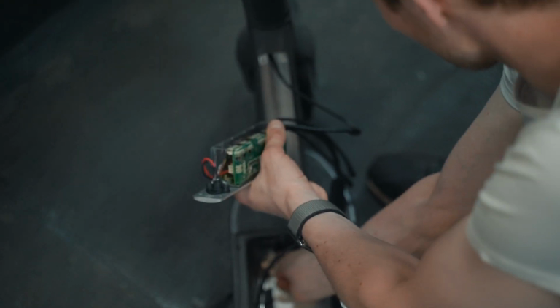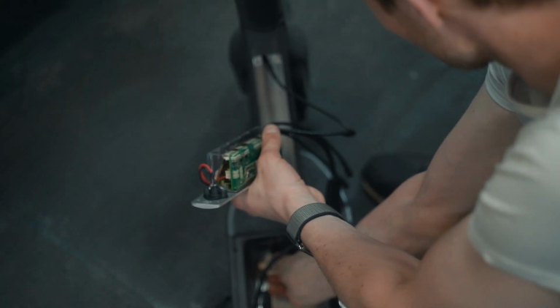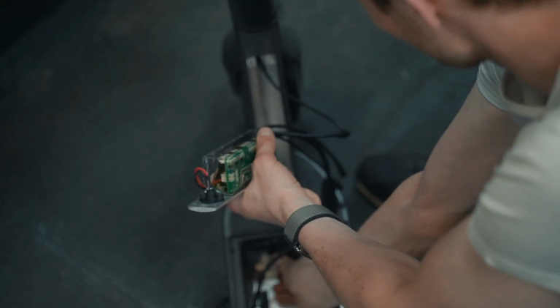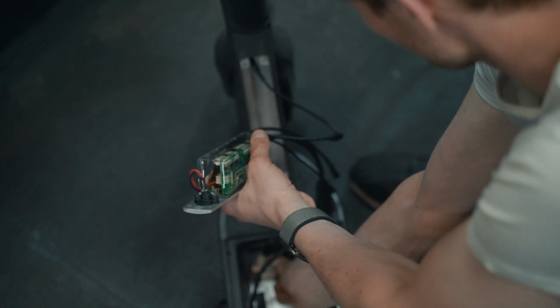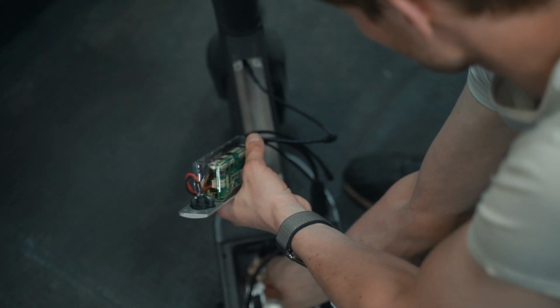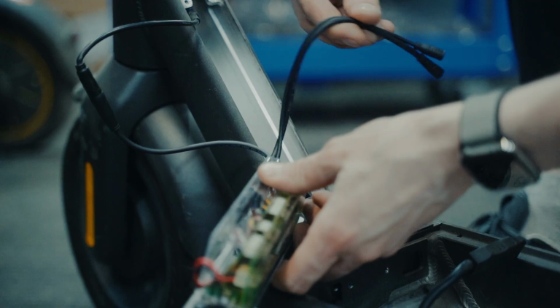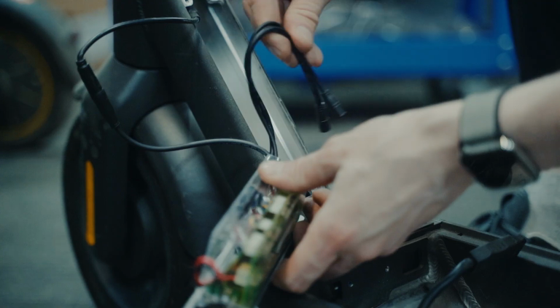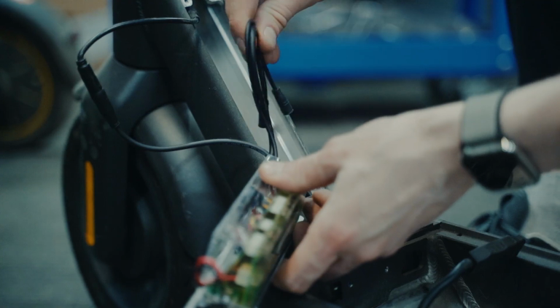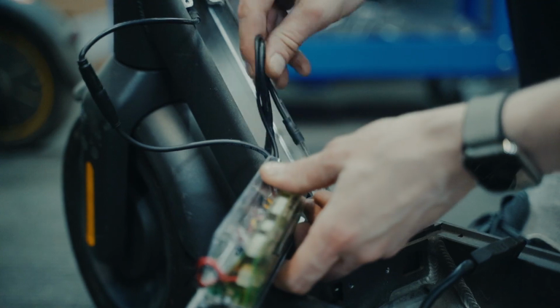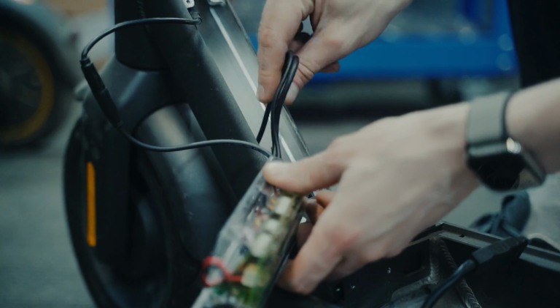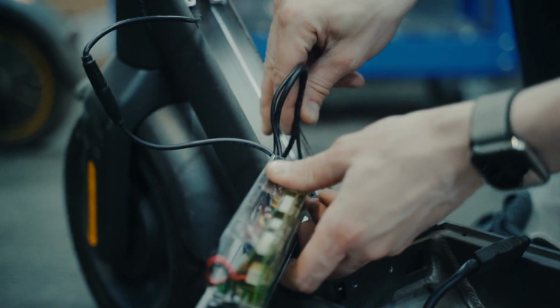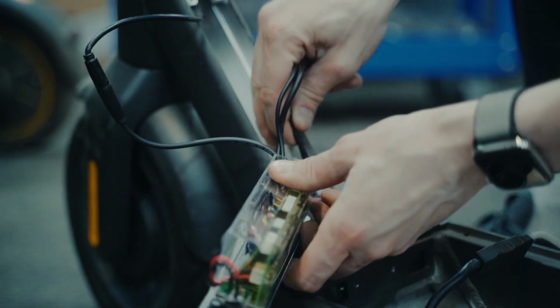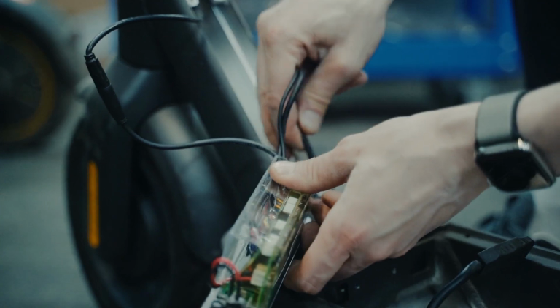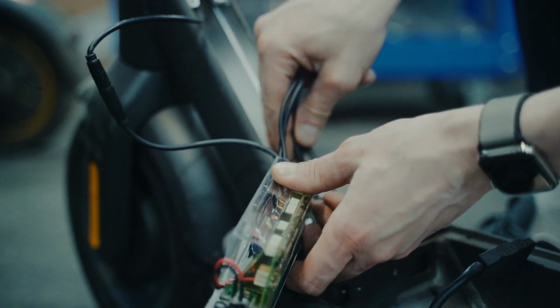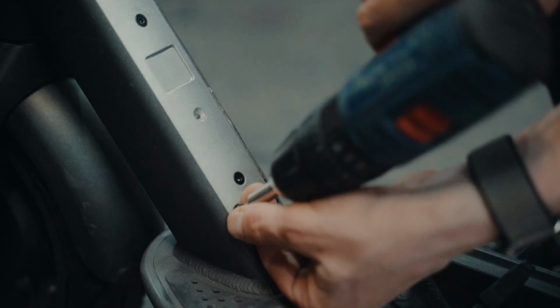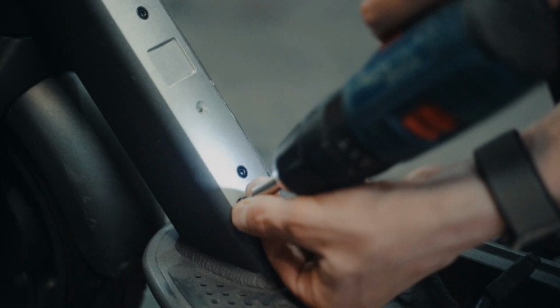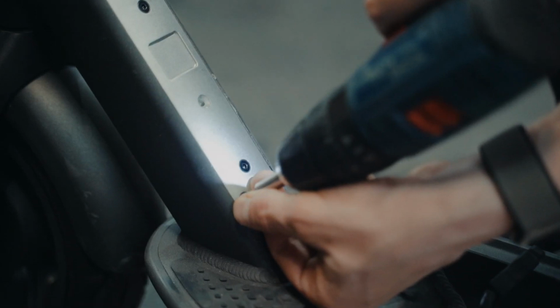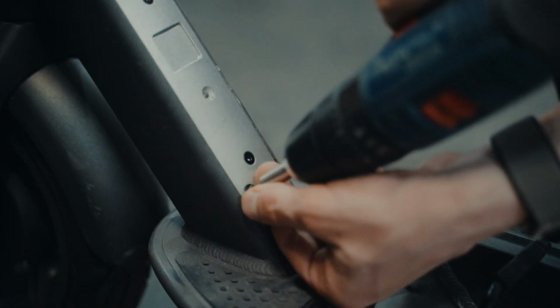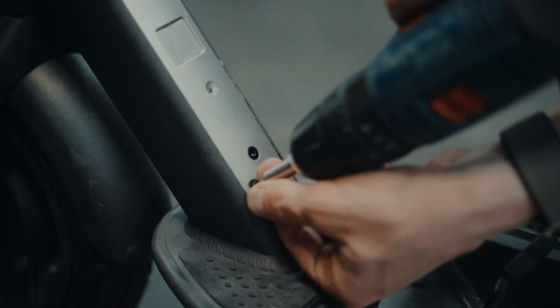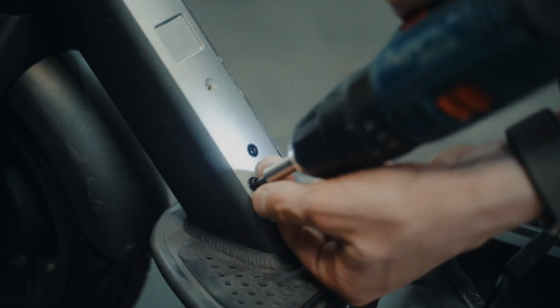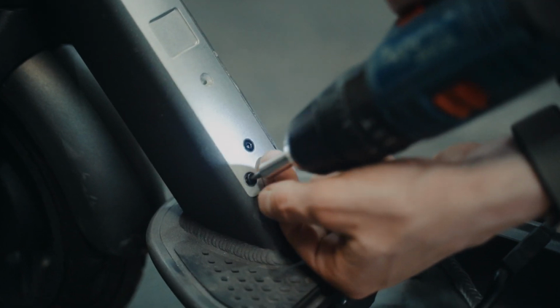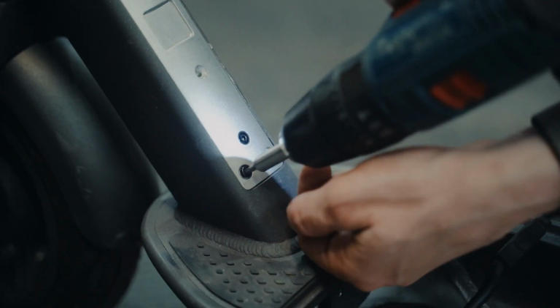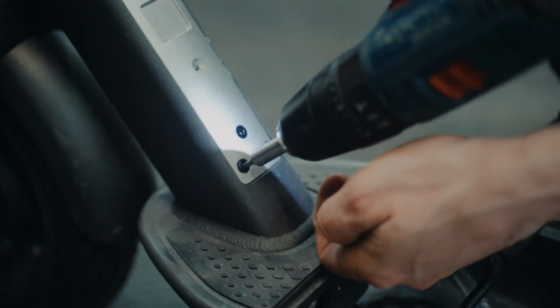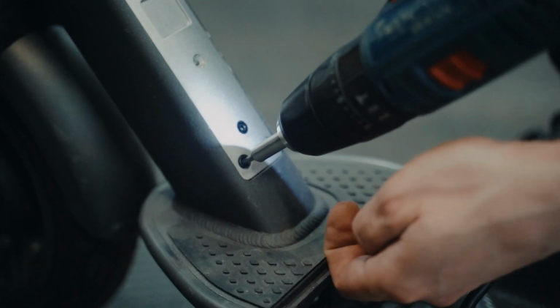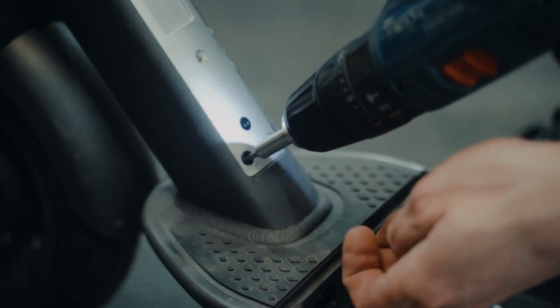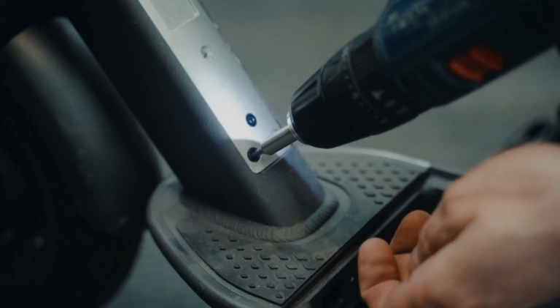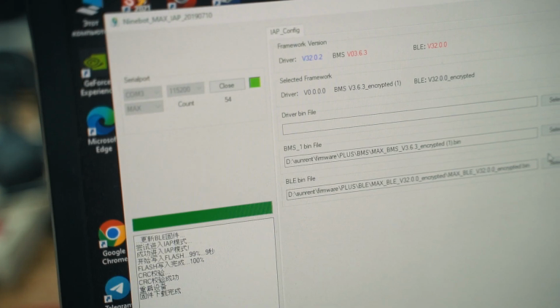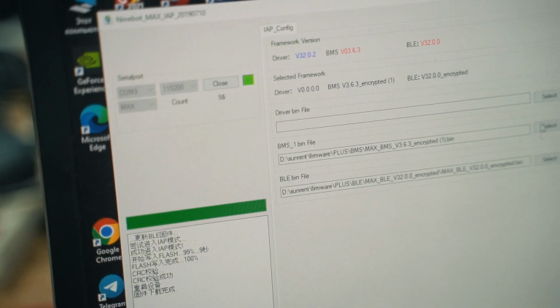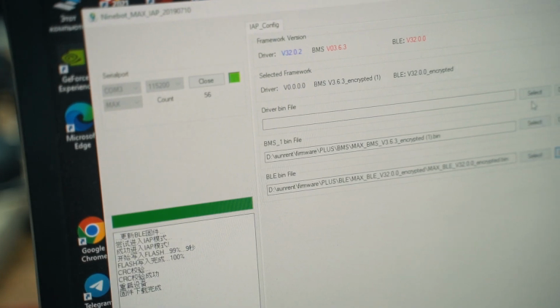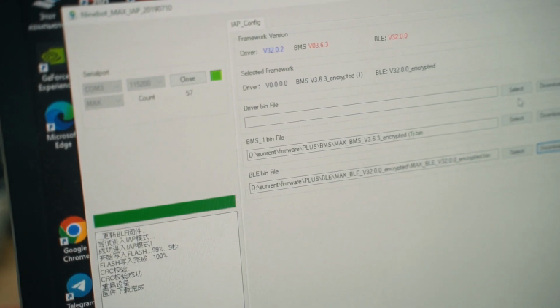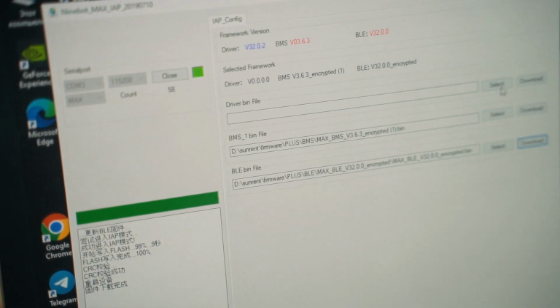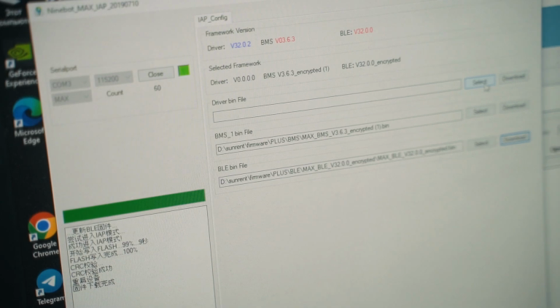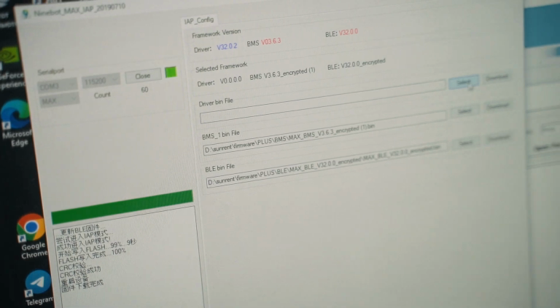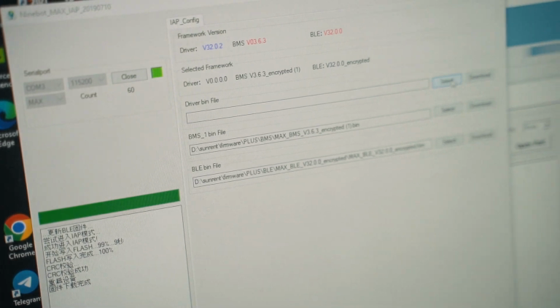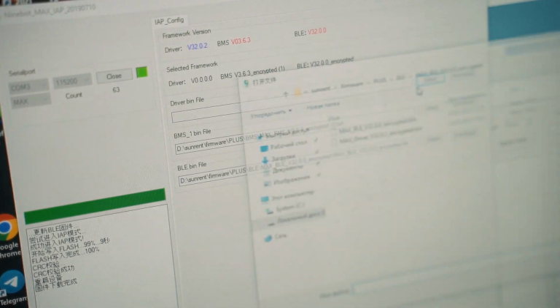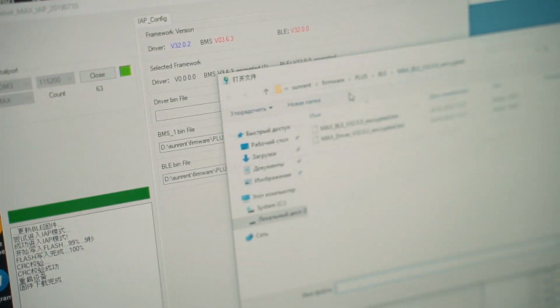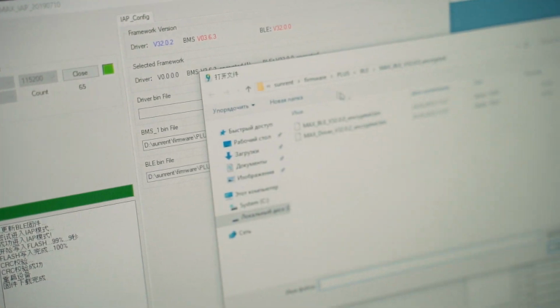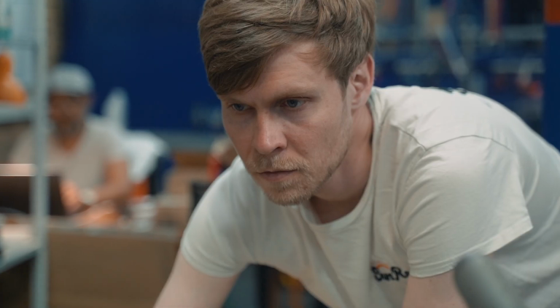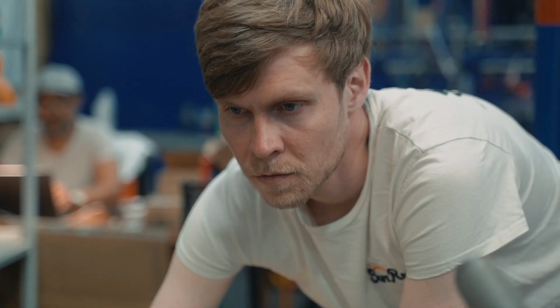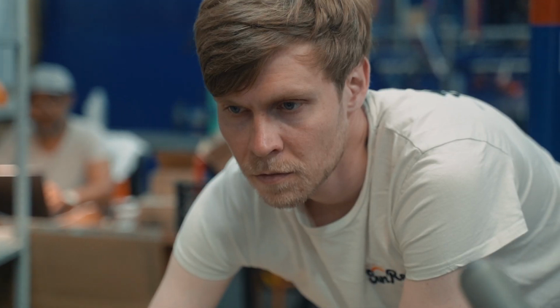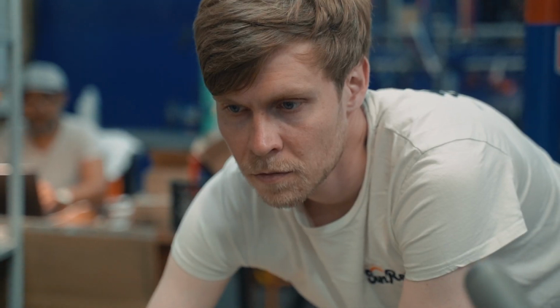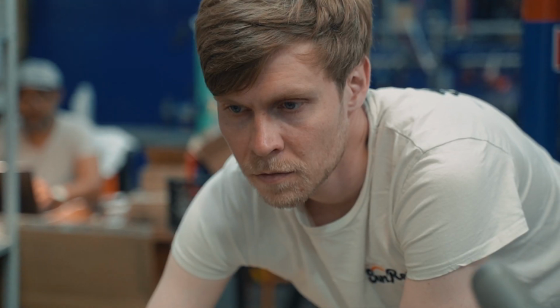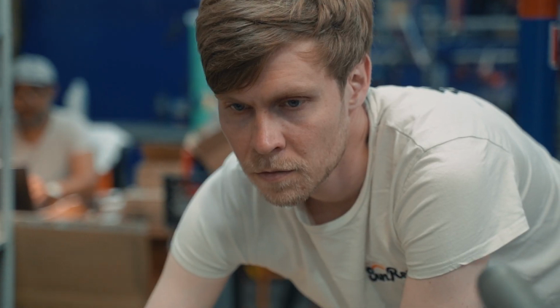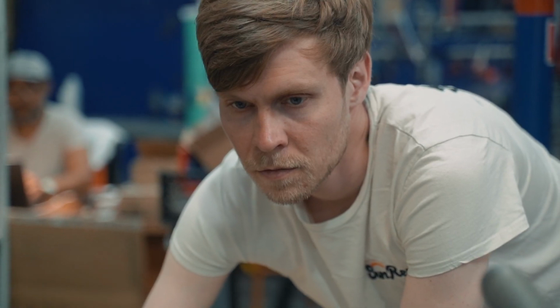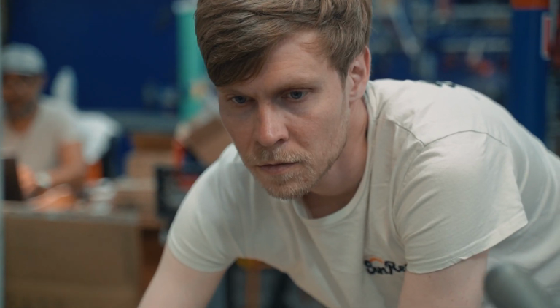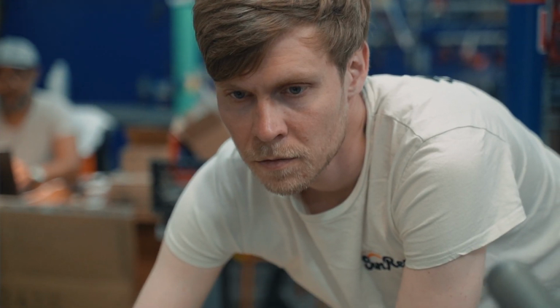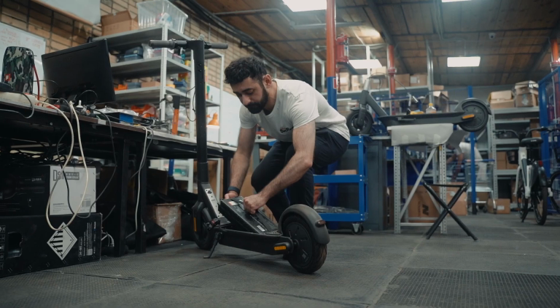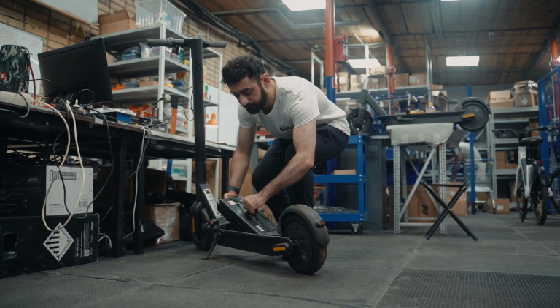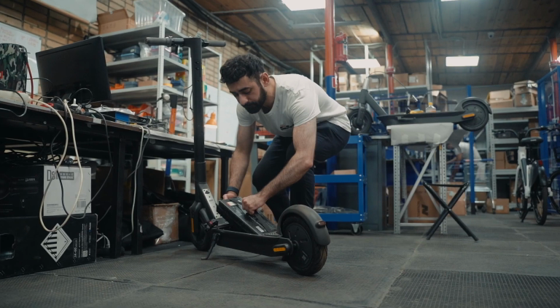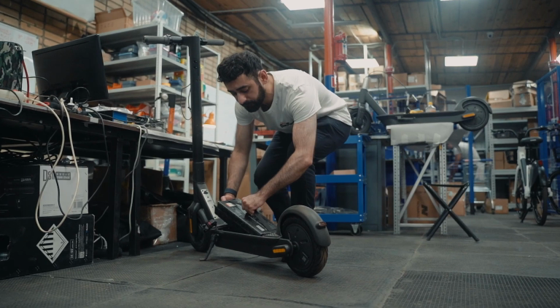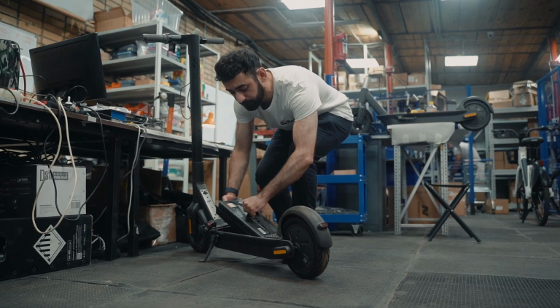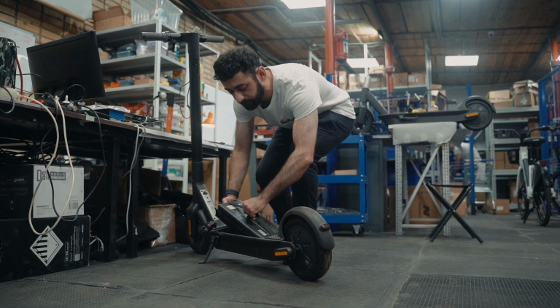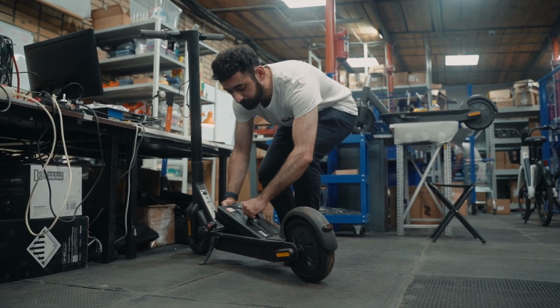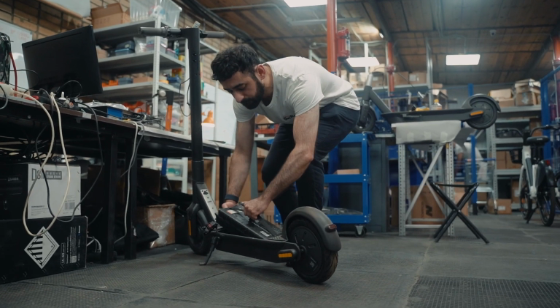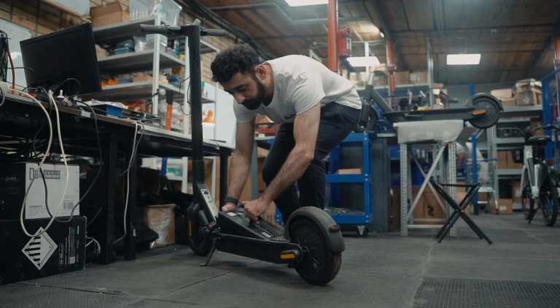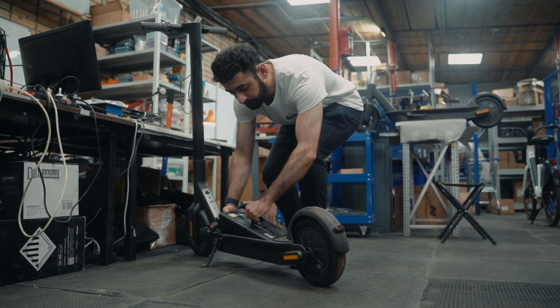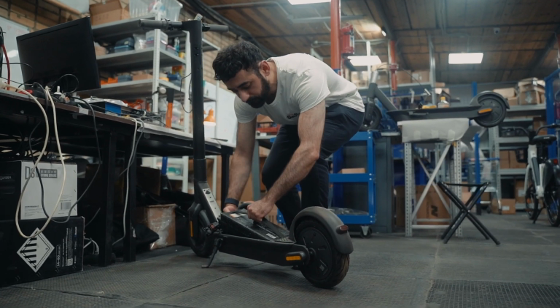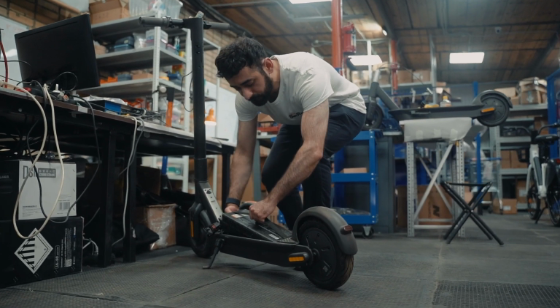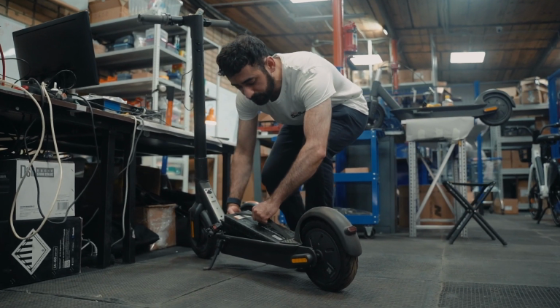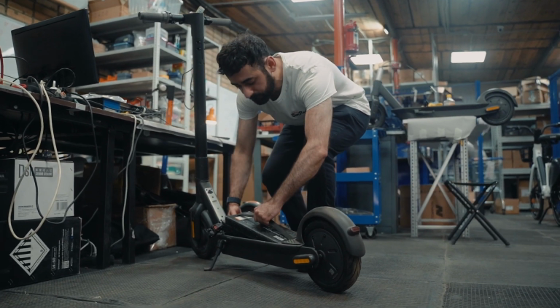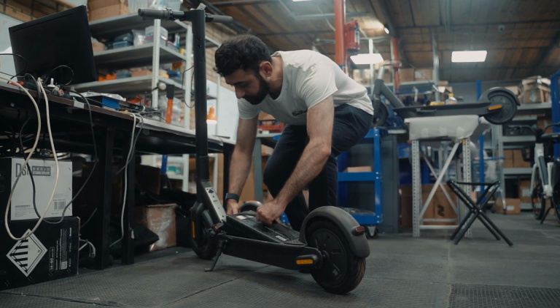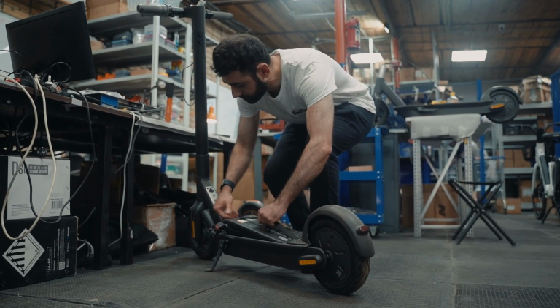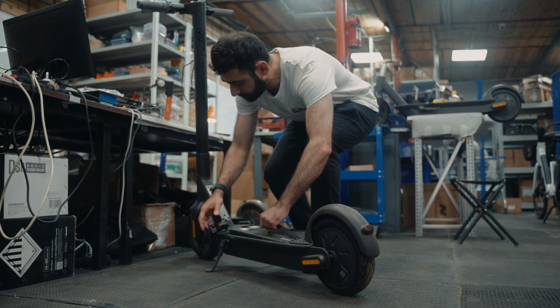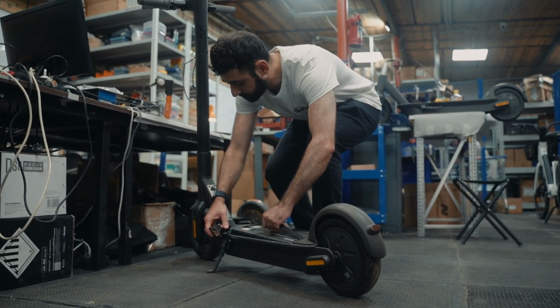Shared scooters are very popular, and they all need to be serviced and kept in good condition. This is what the Sunrend team is currently doing.